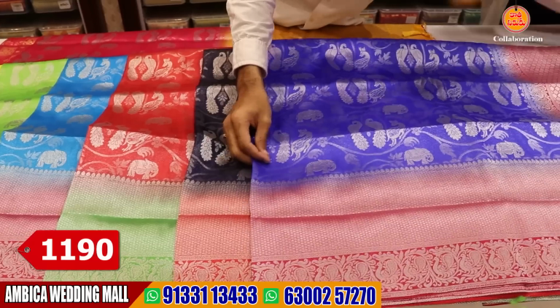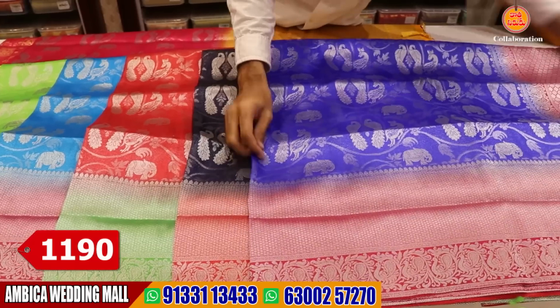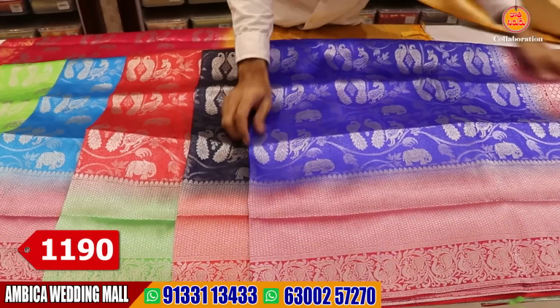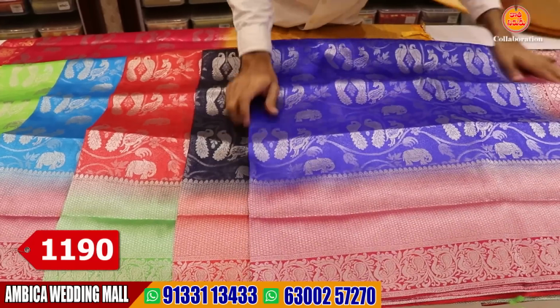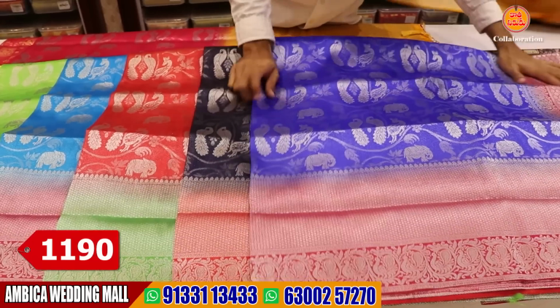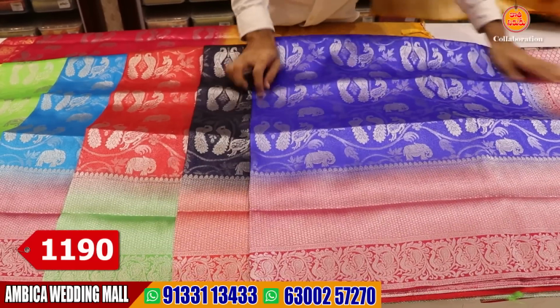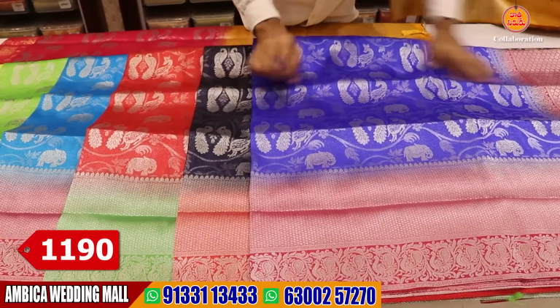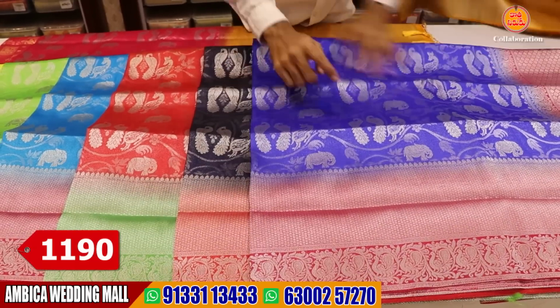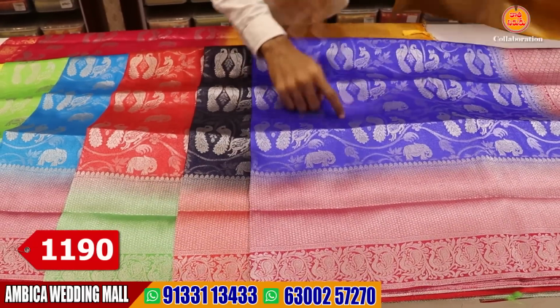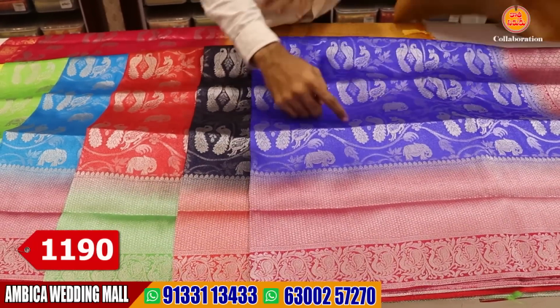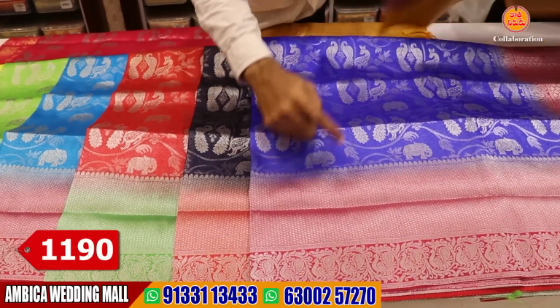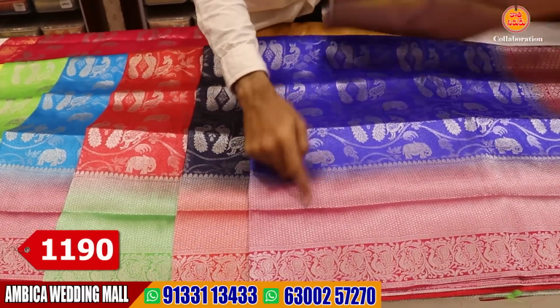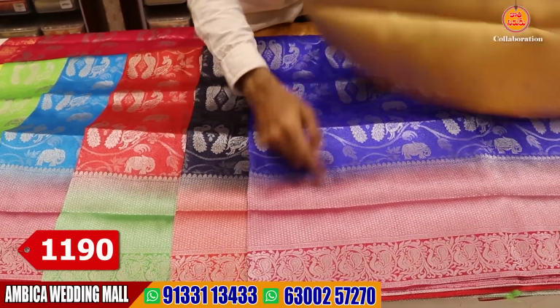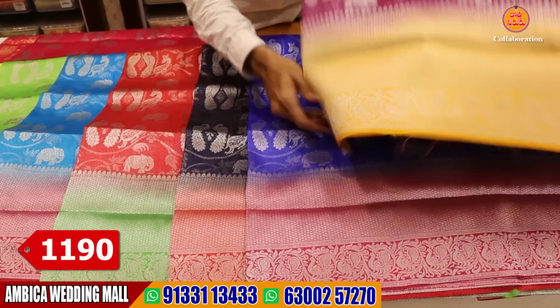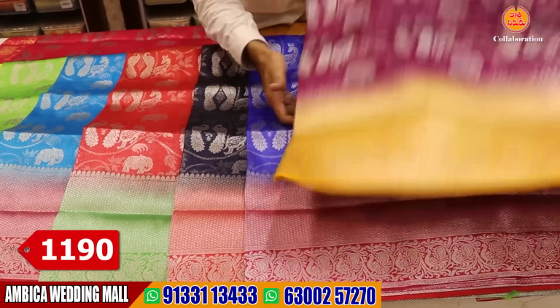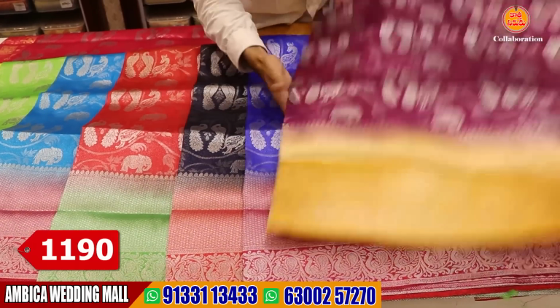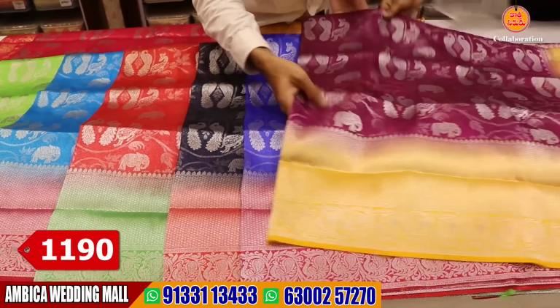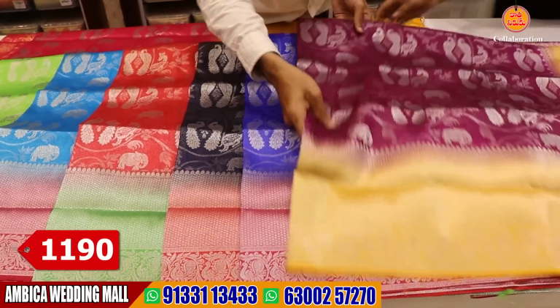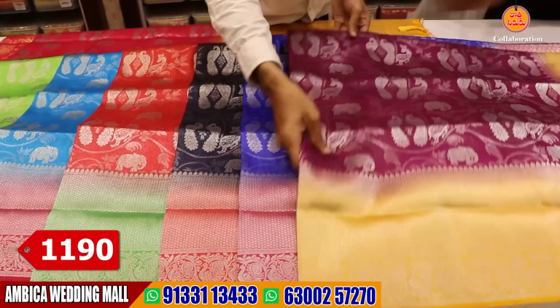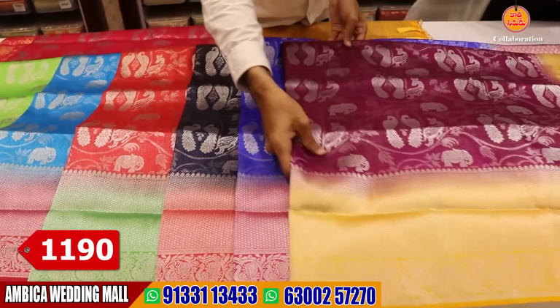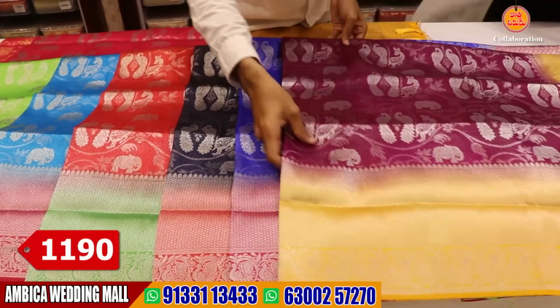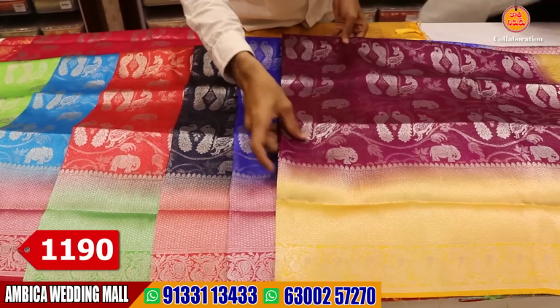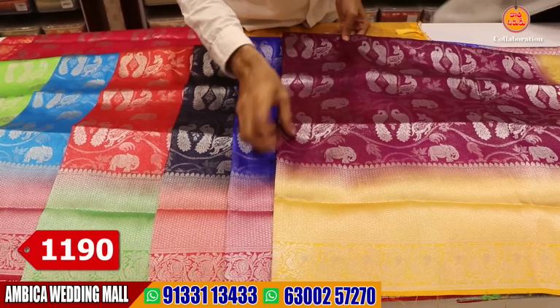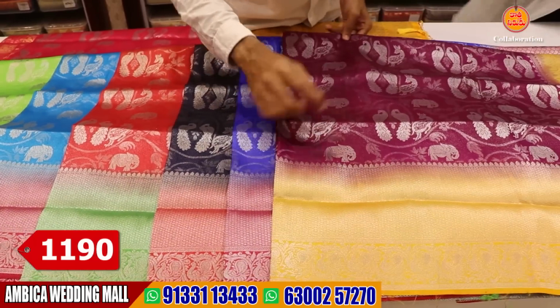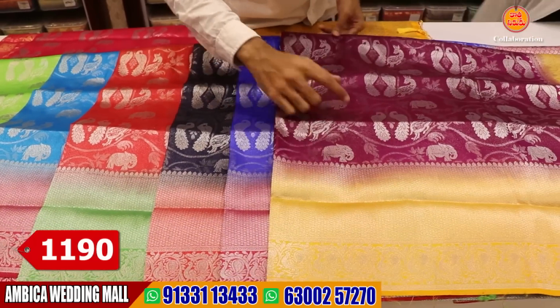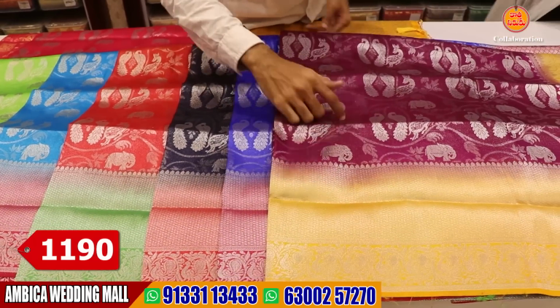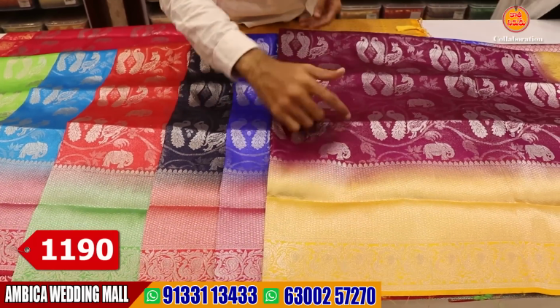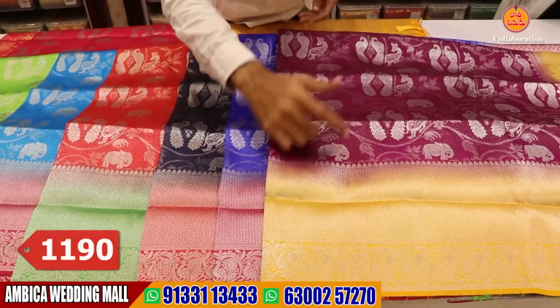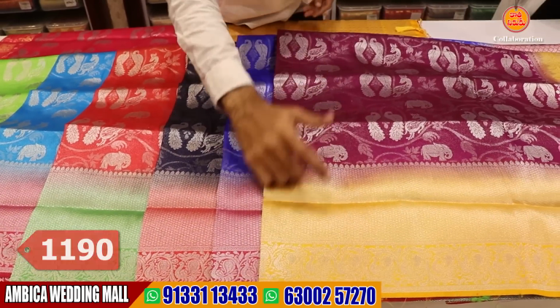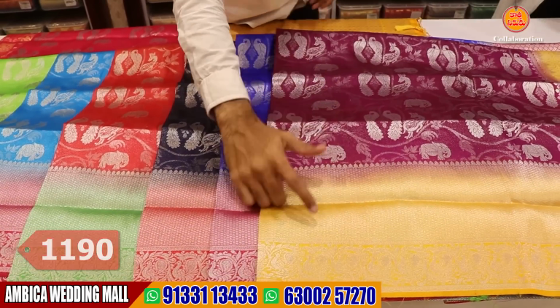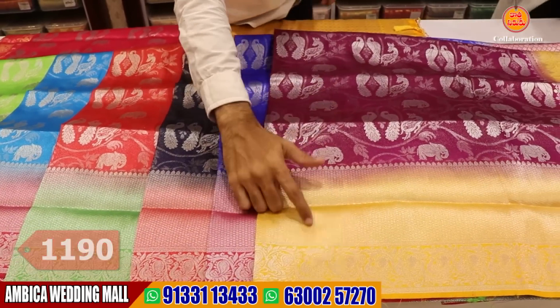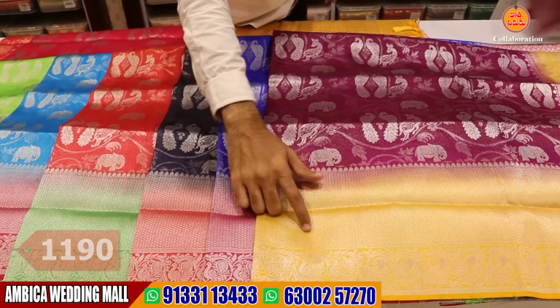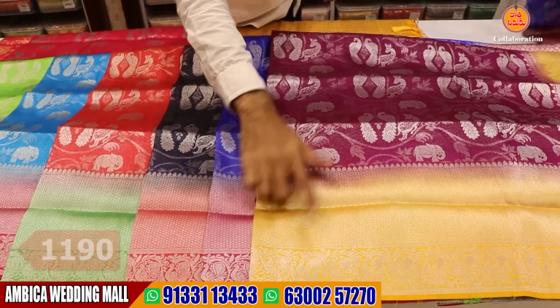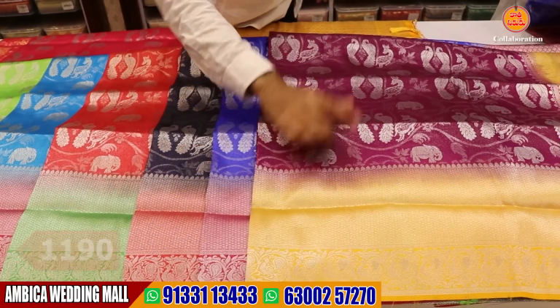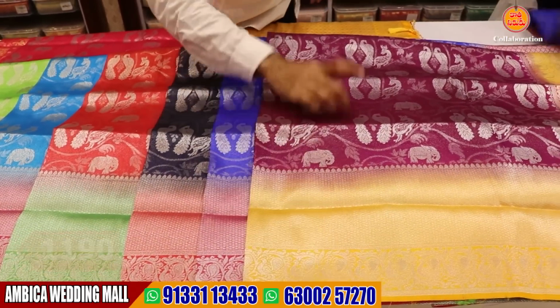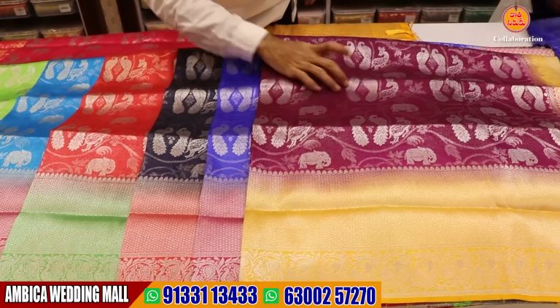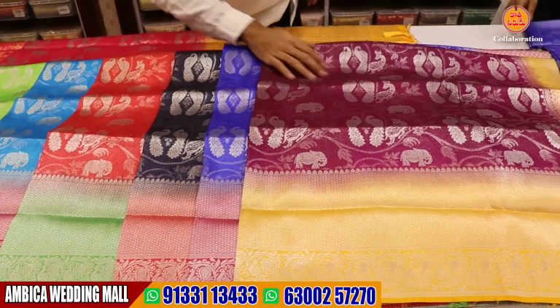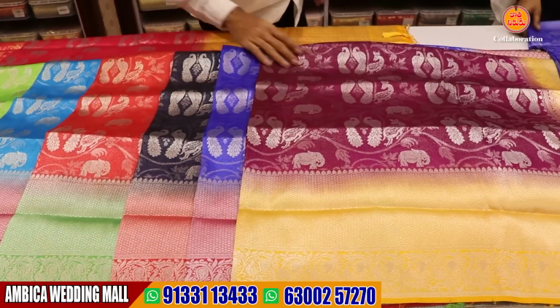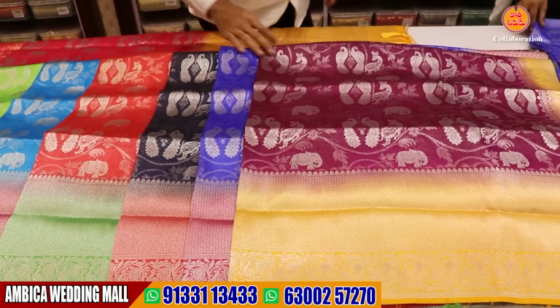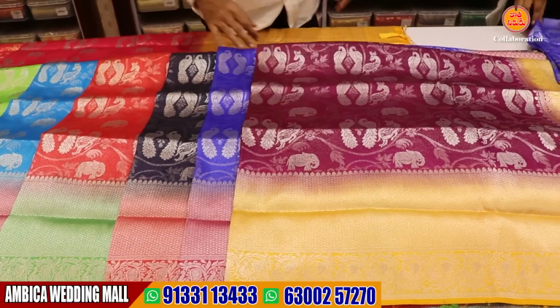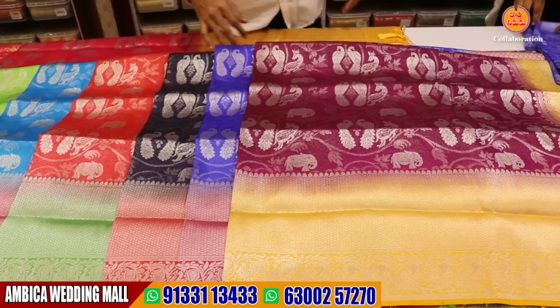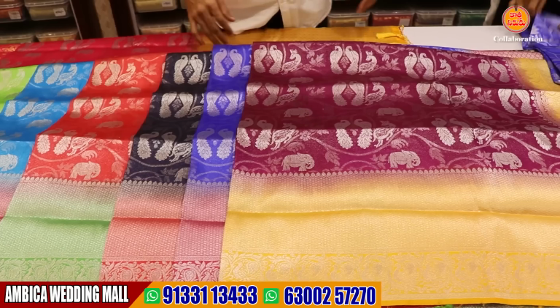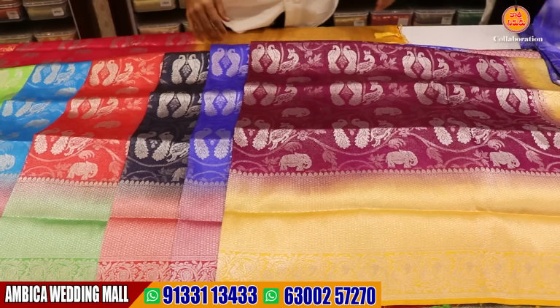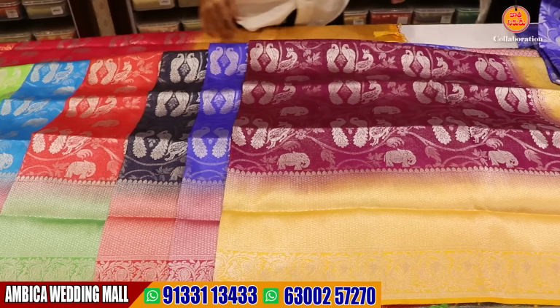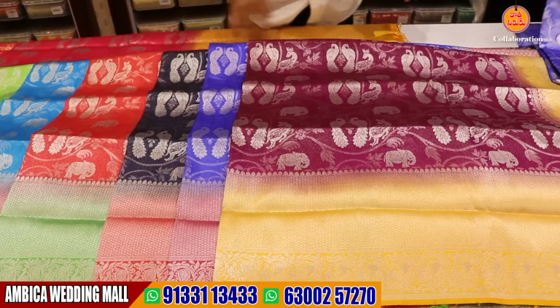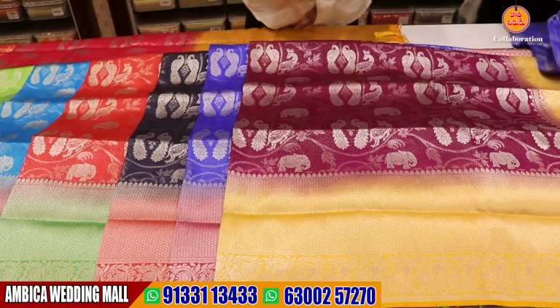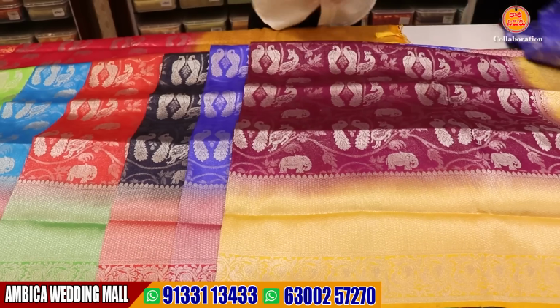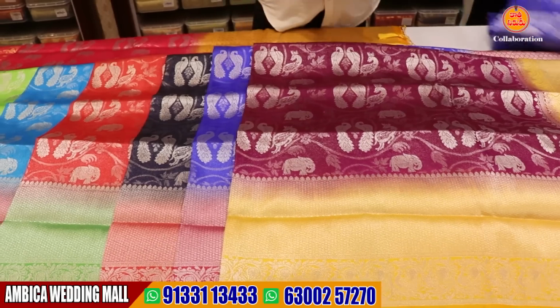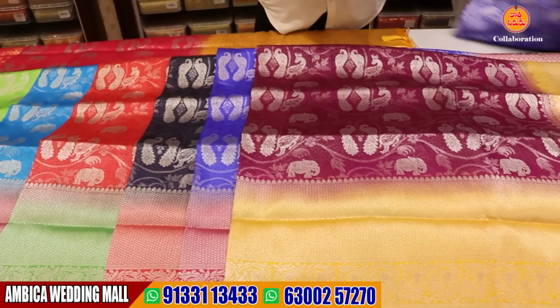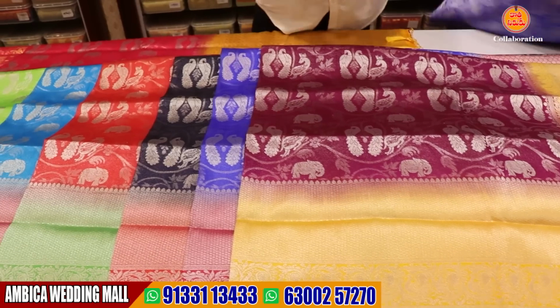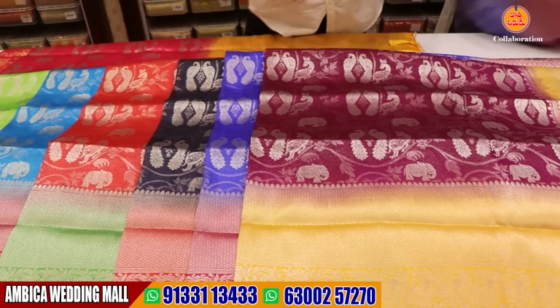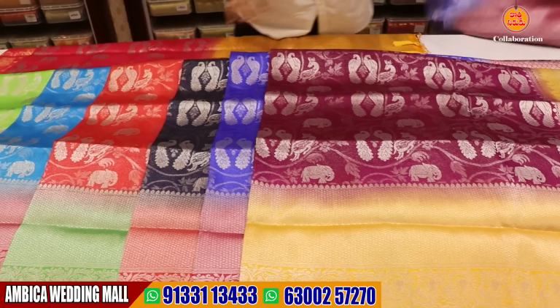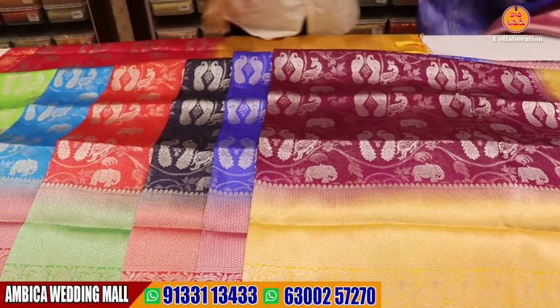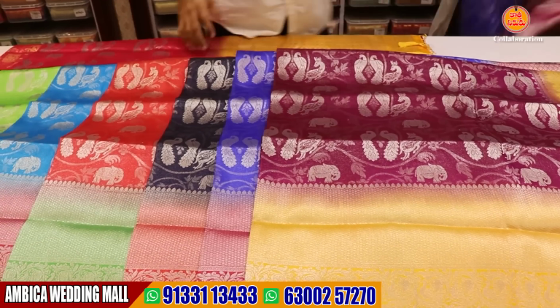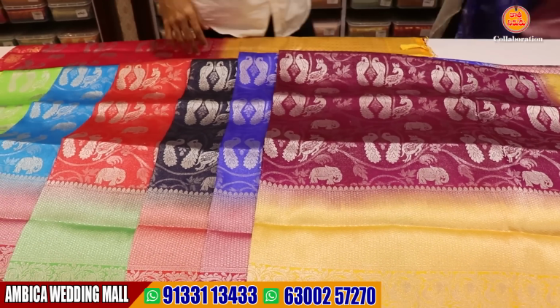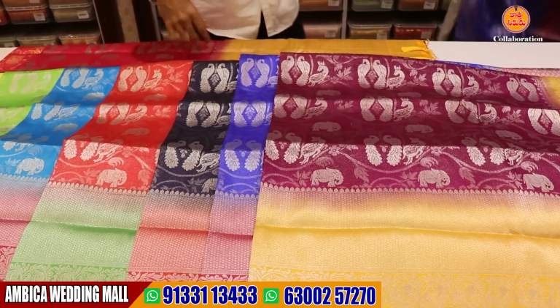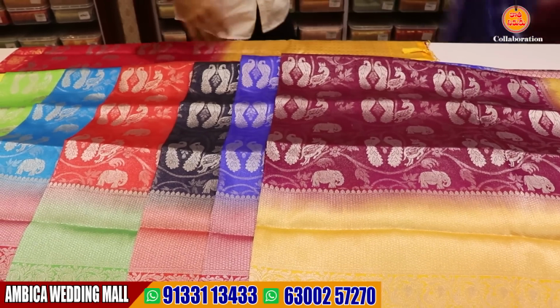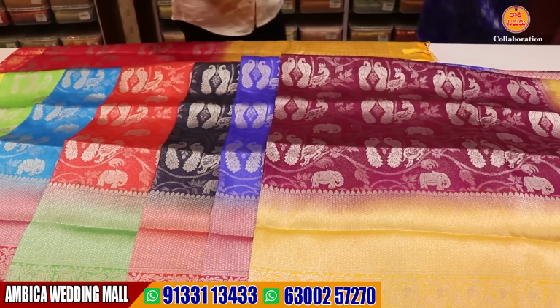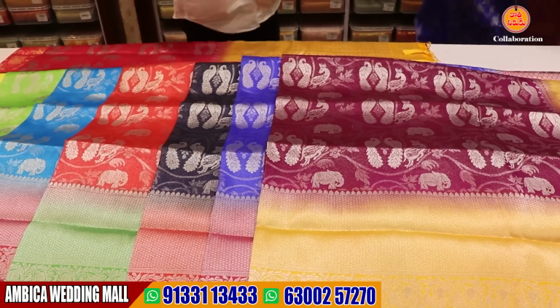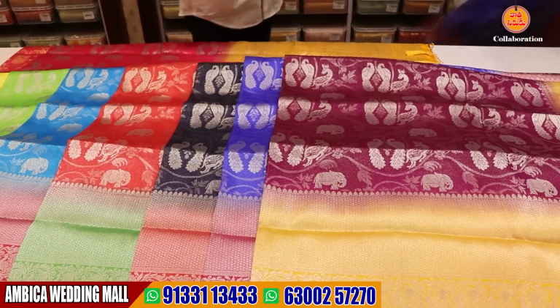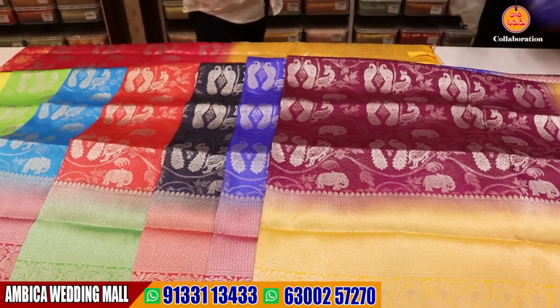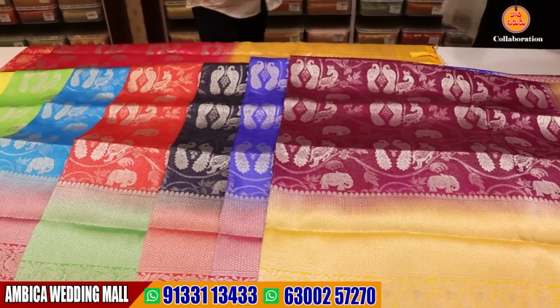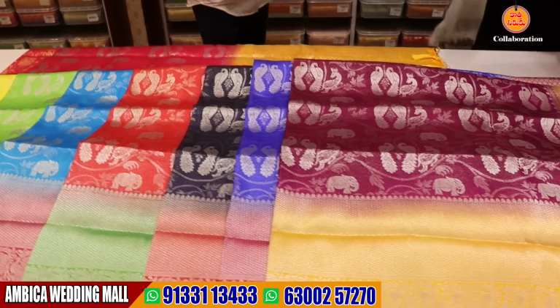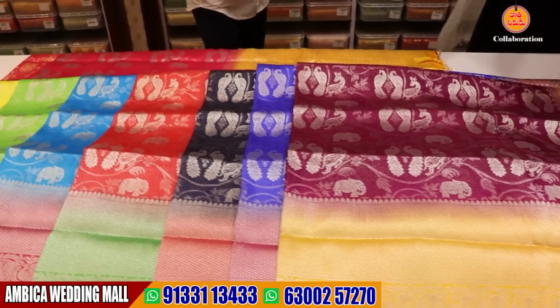For example, I have royal blue and rani pink. I also have wine color and yellow color combination. I also have a wide range of designs available.